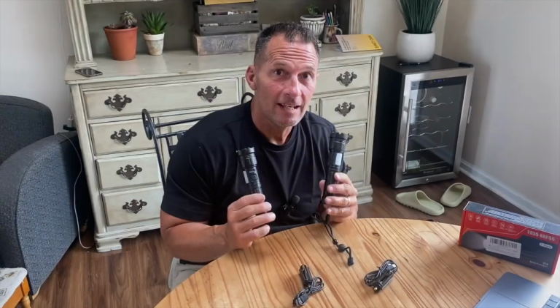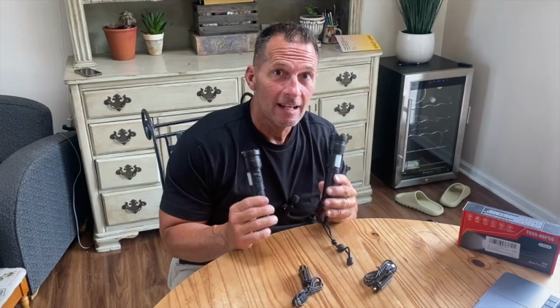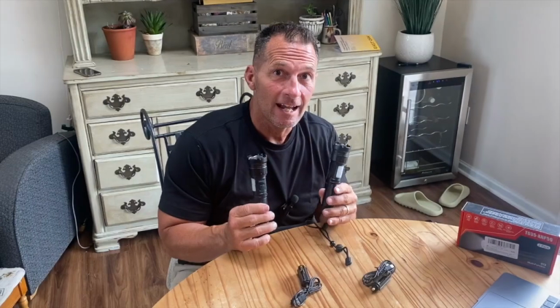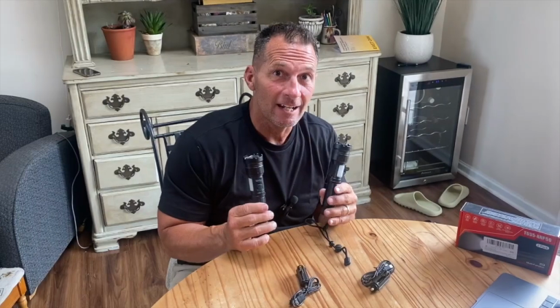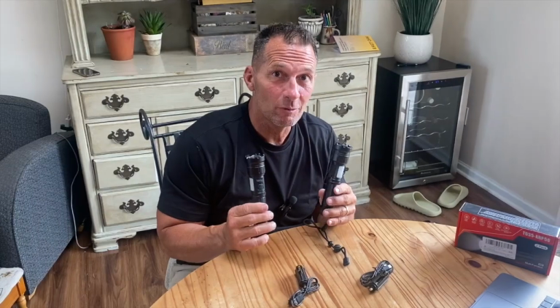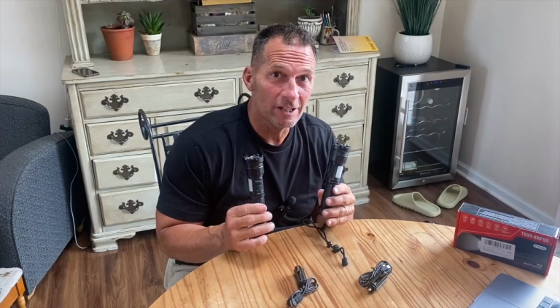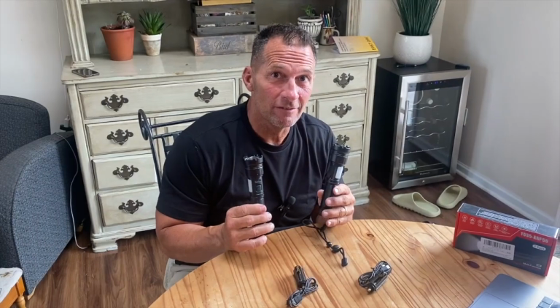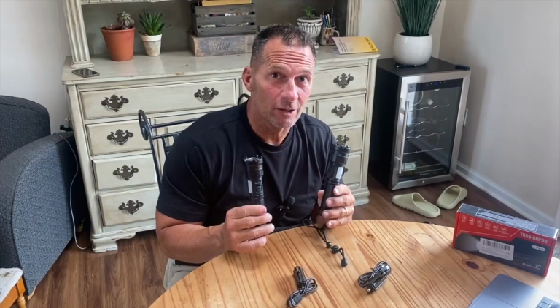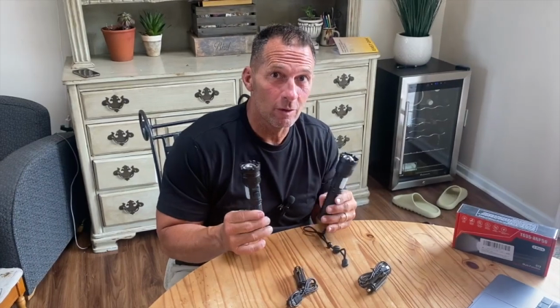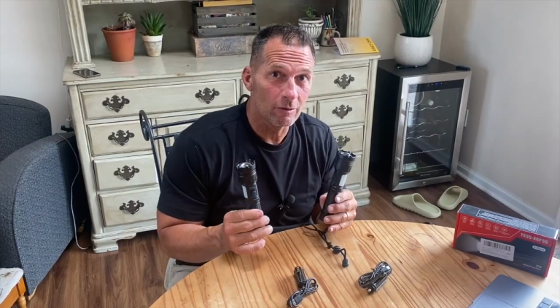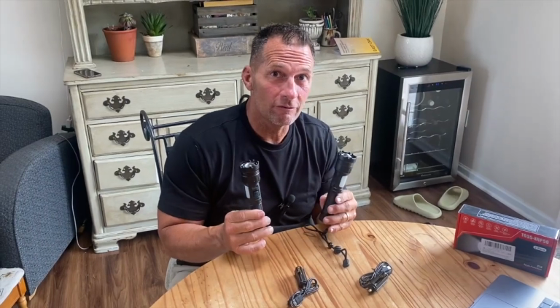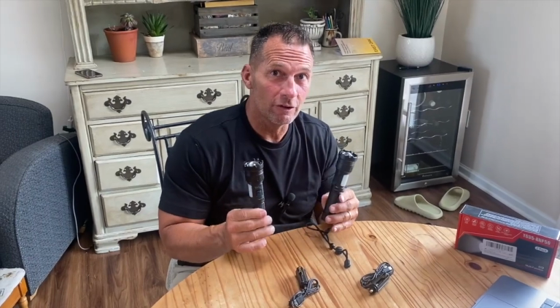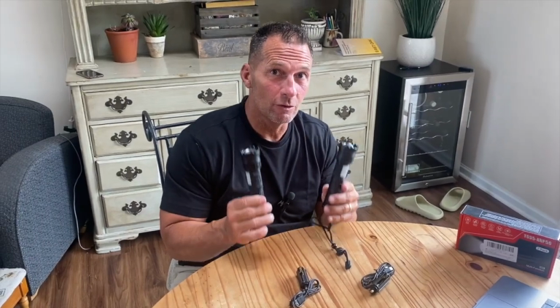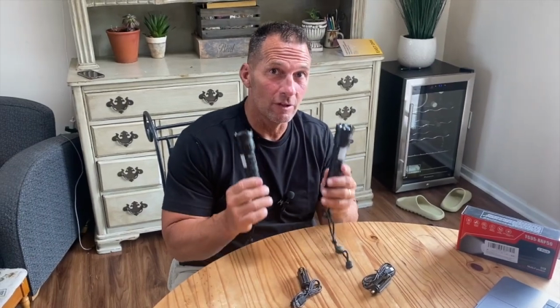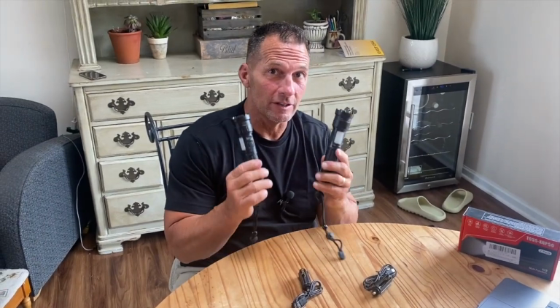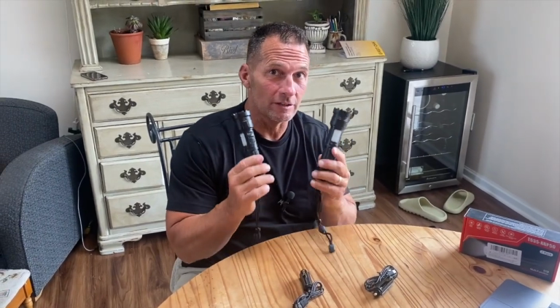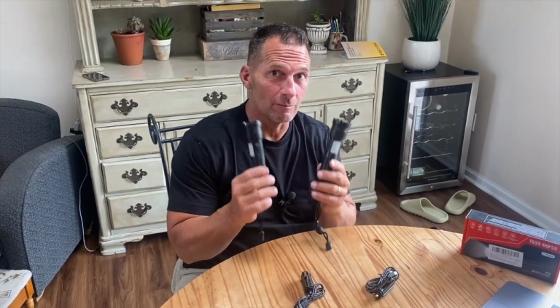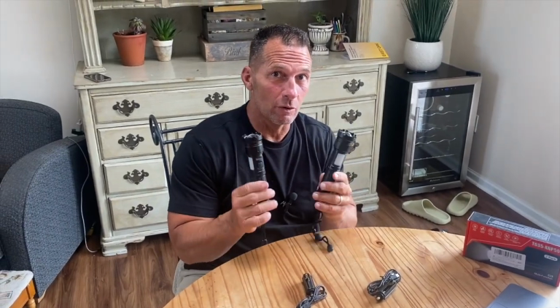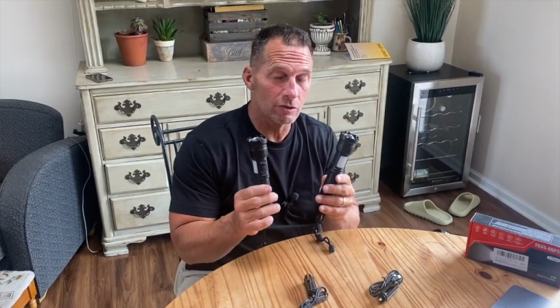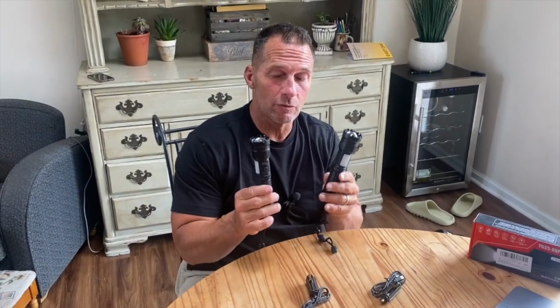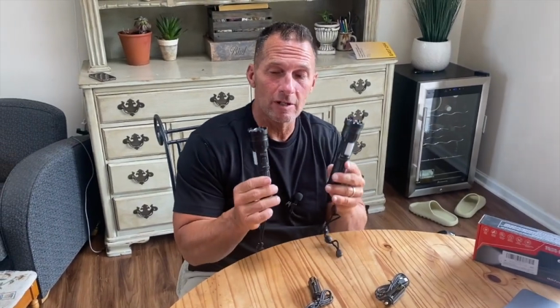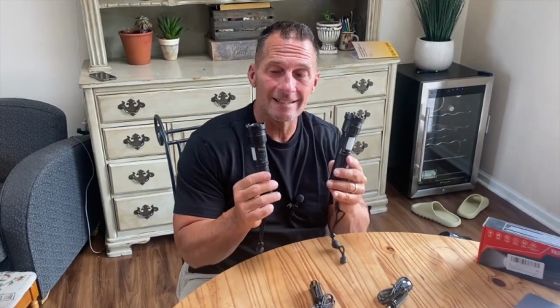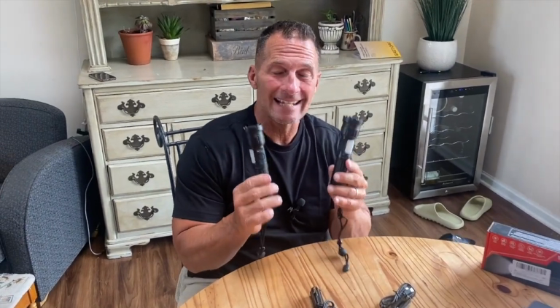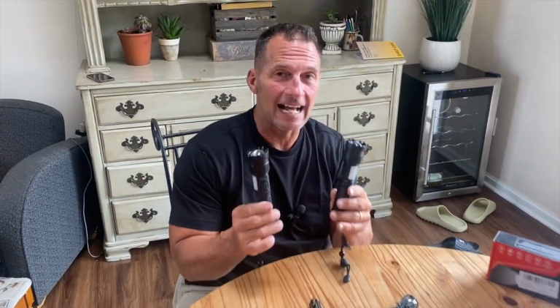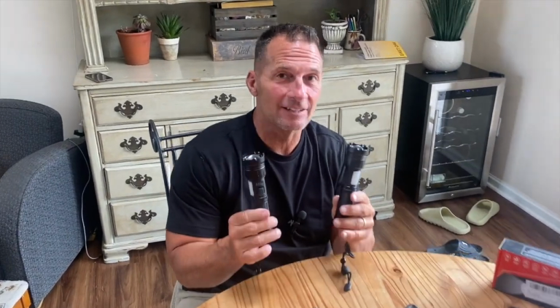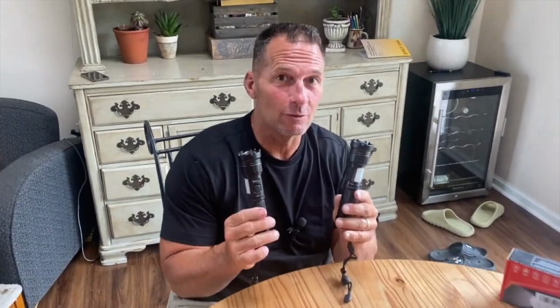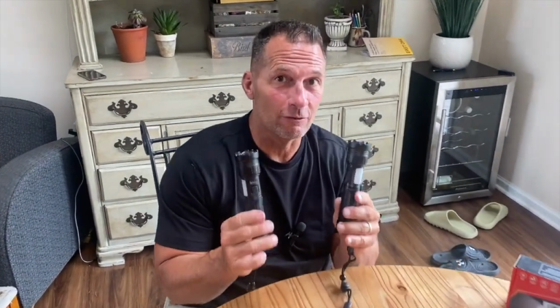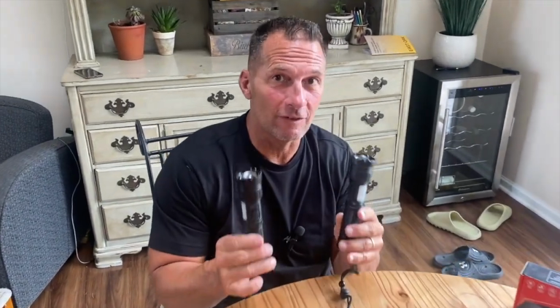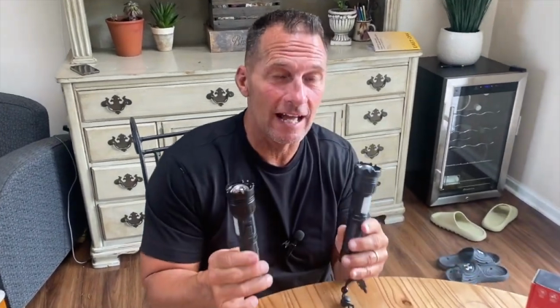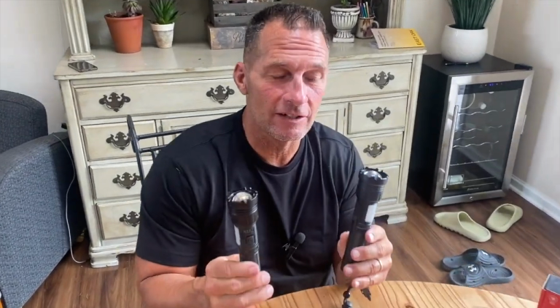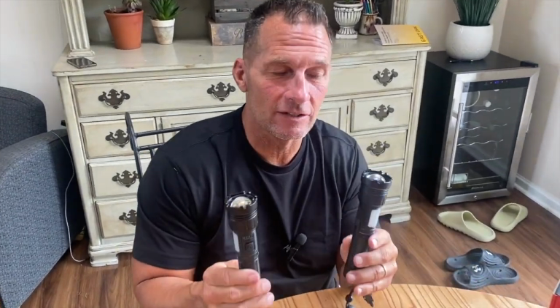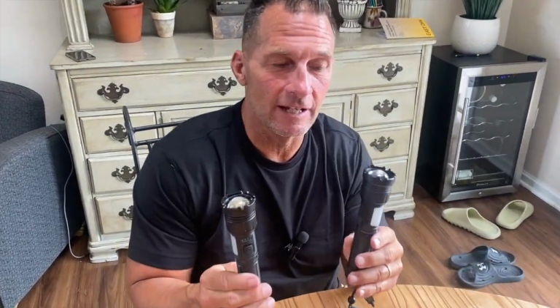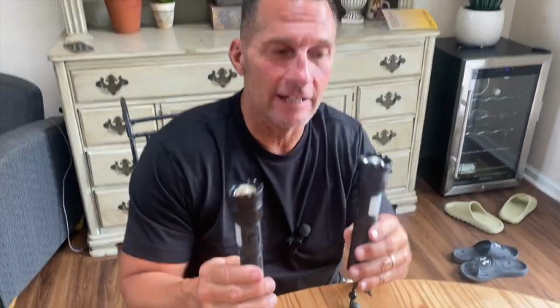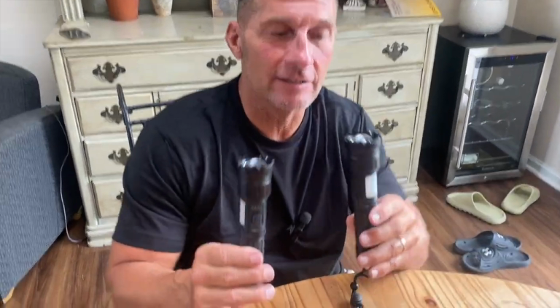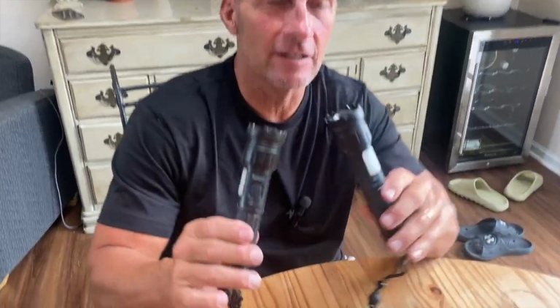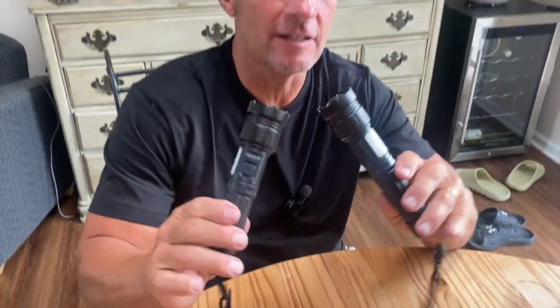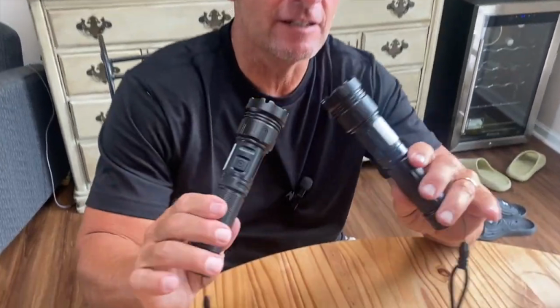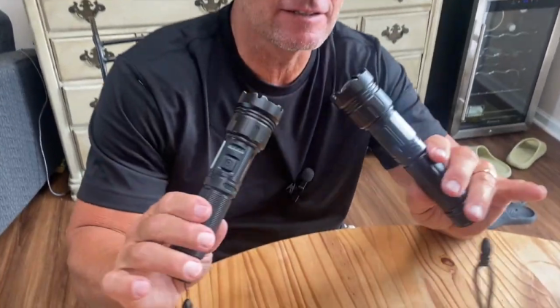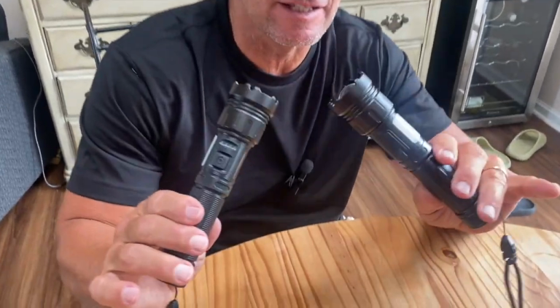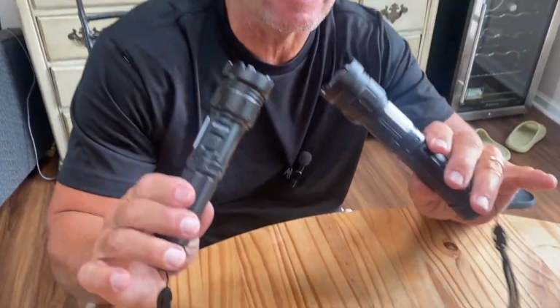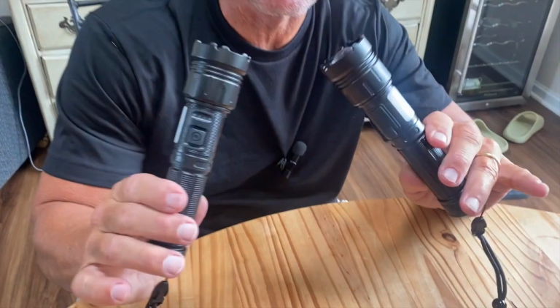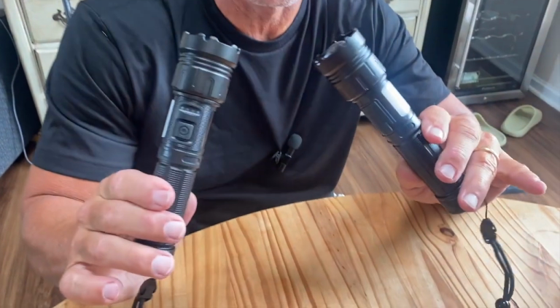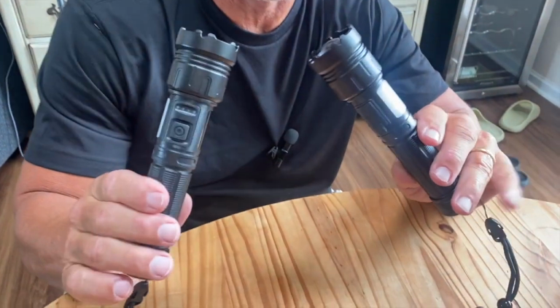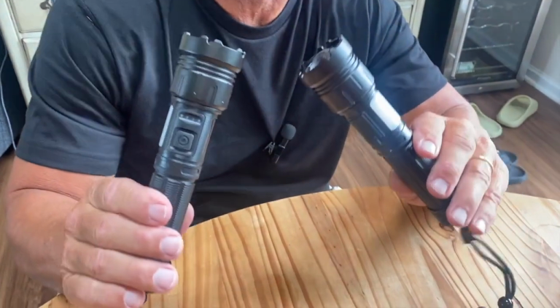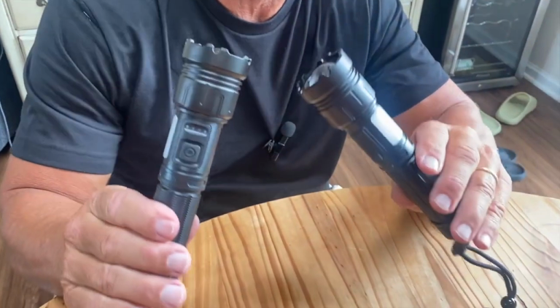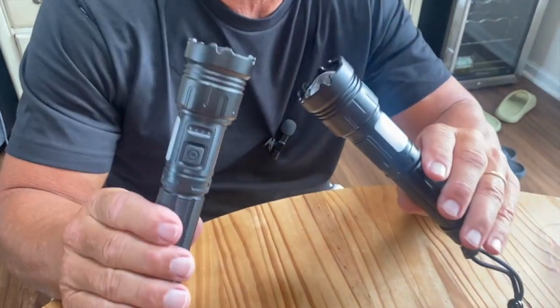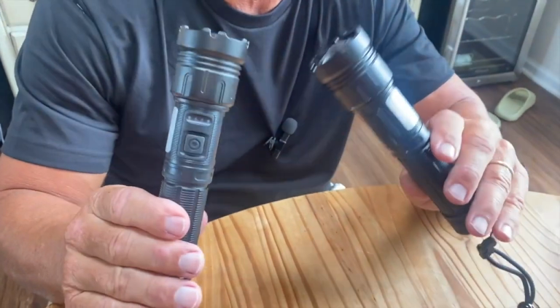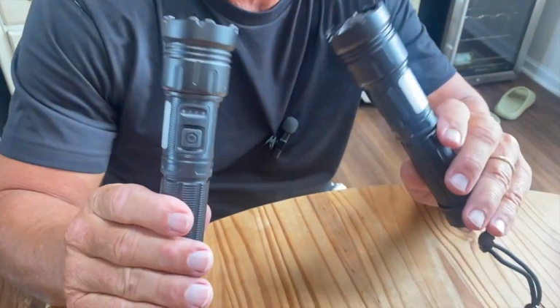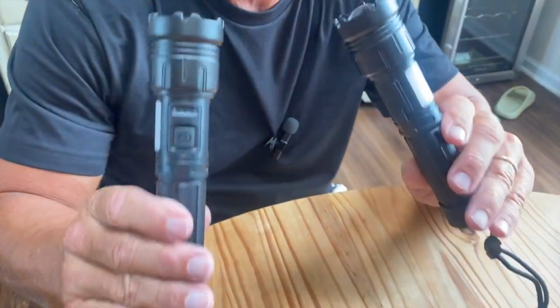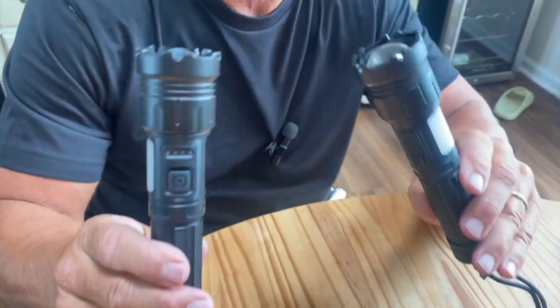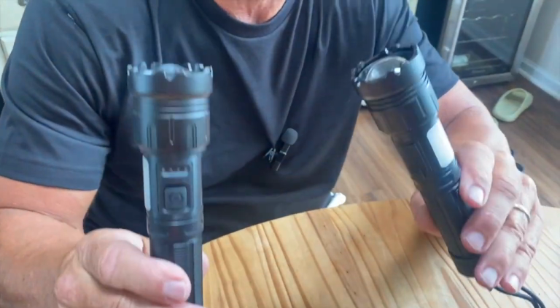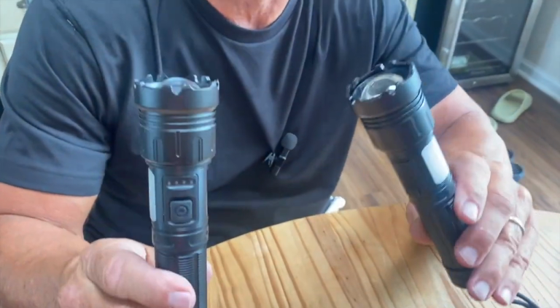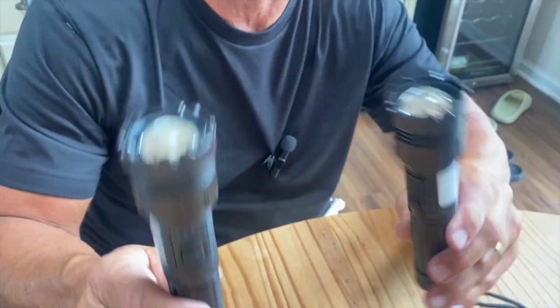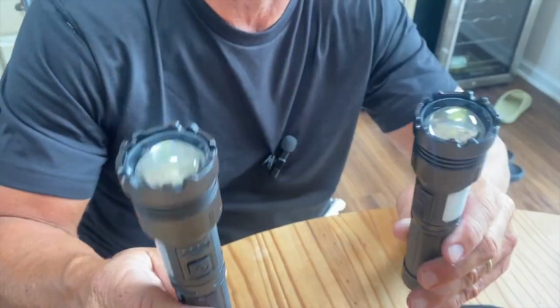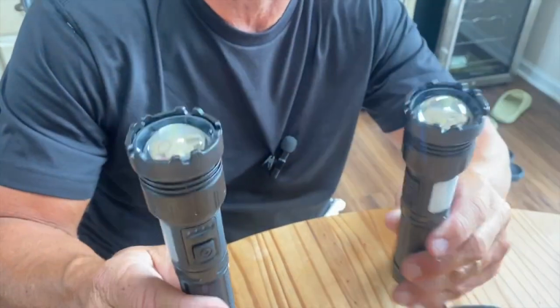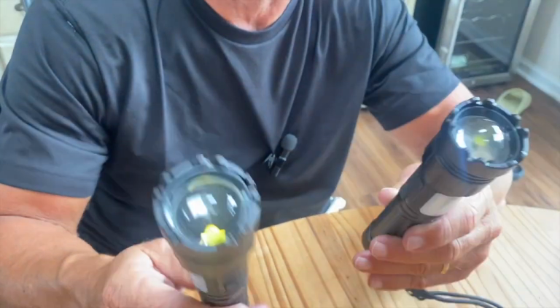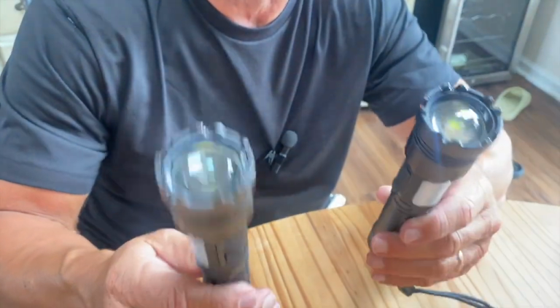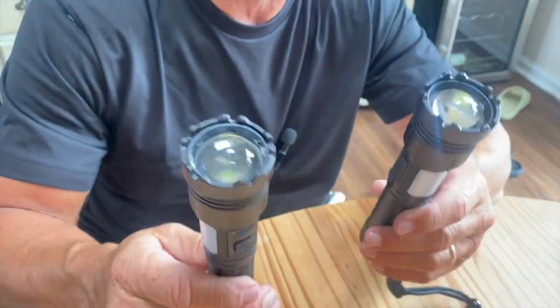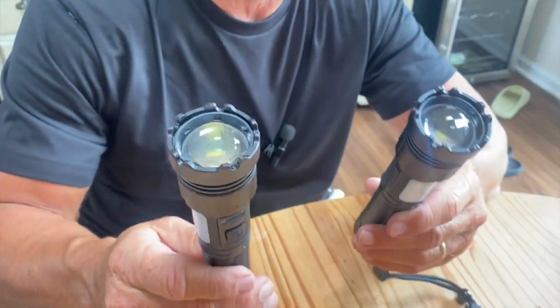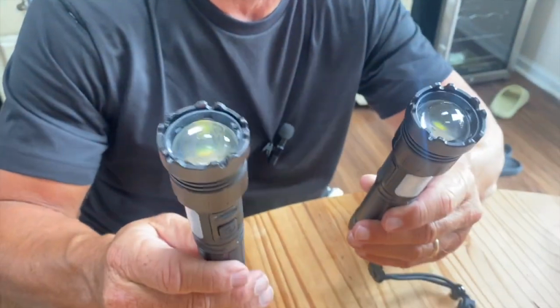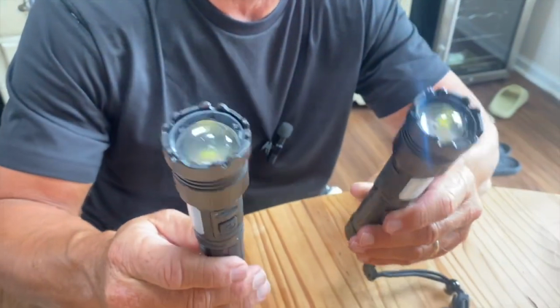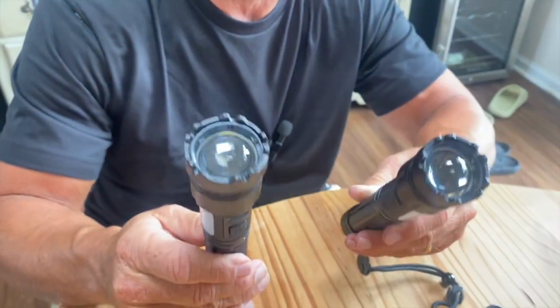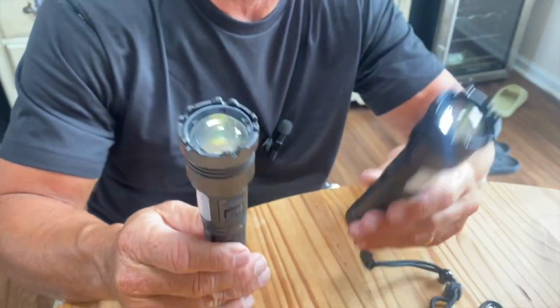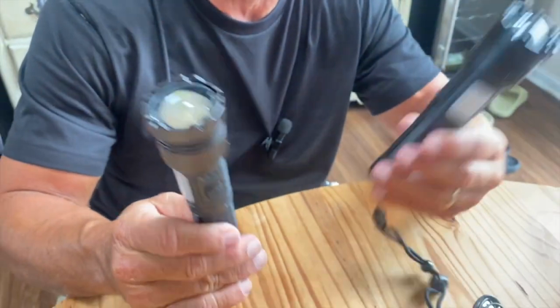I want to give you a quick review on these Morzera Tactical Flashlights. These things are fantastic — wait till you see all of the cool features.